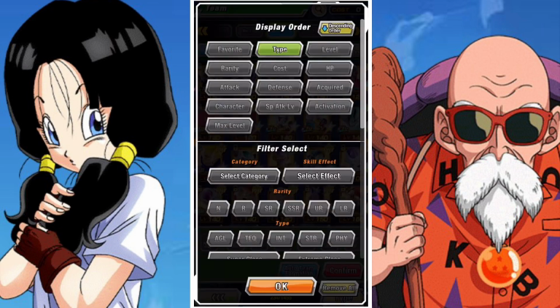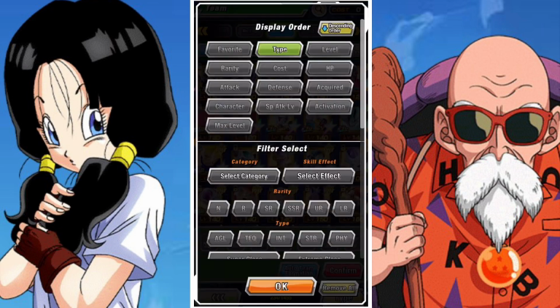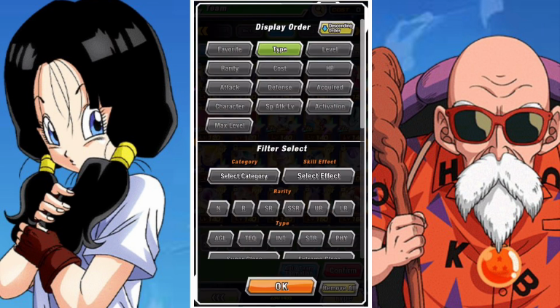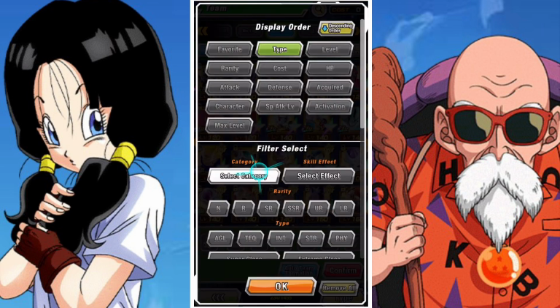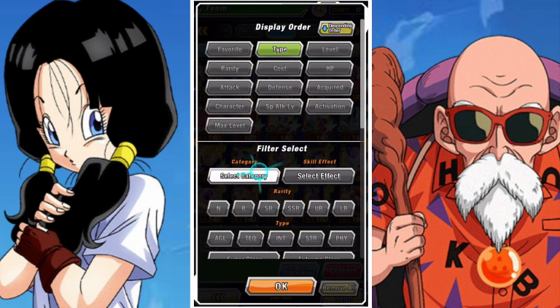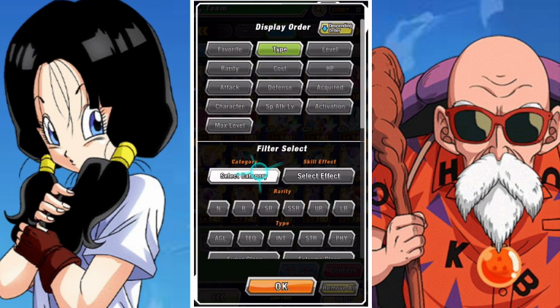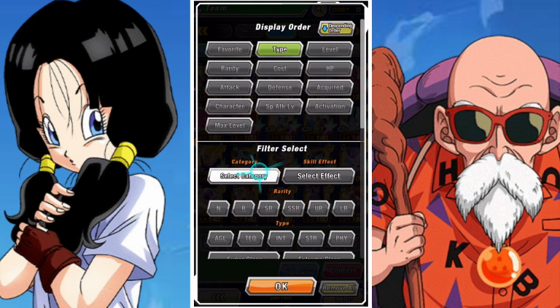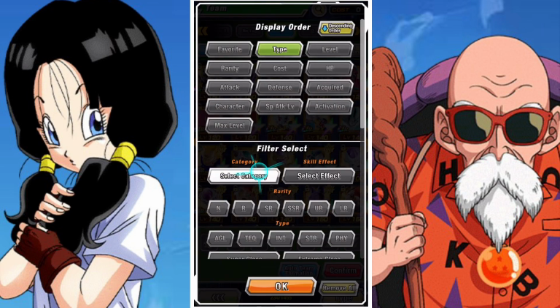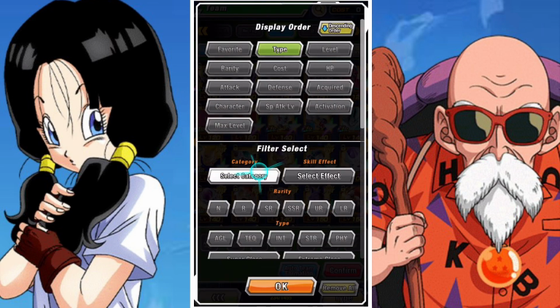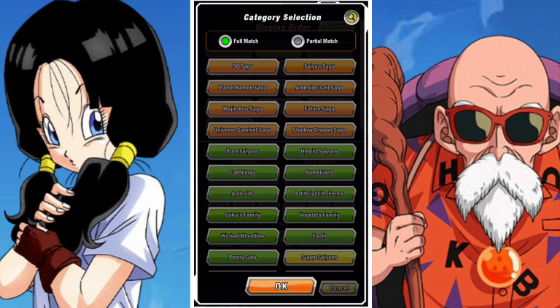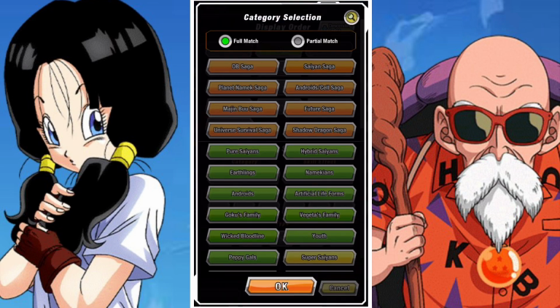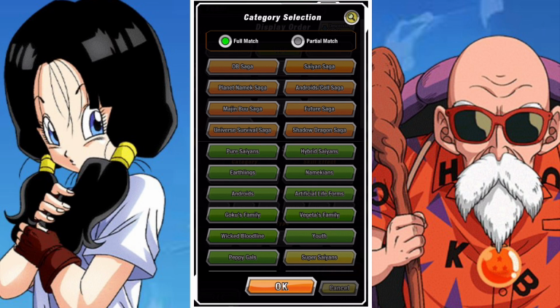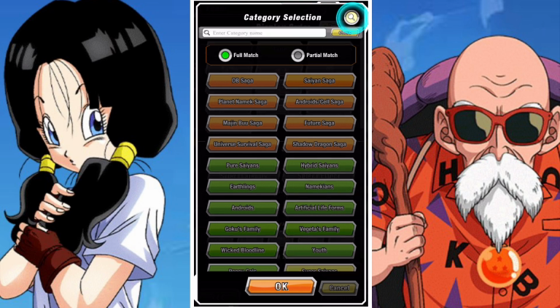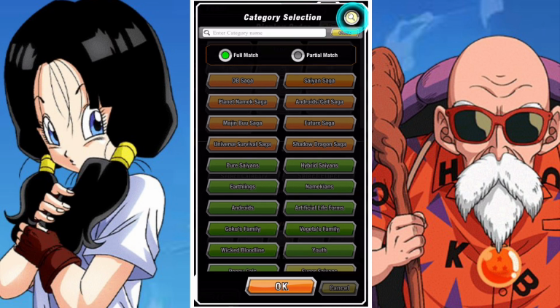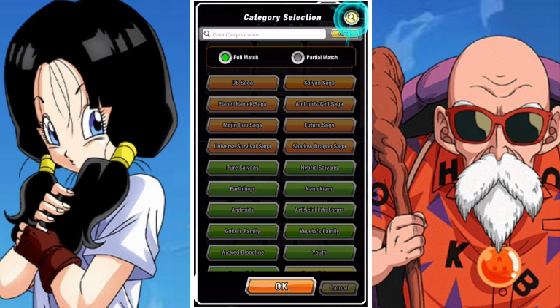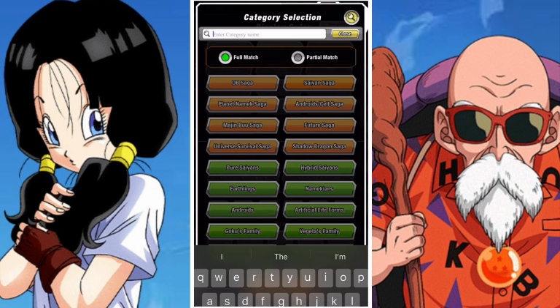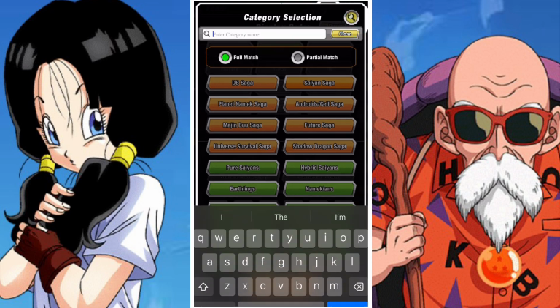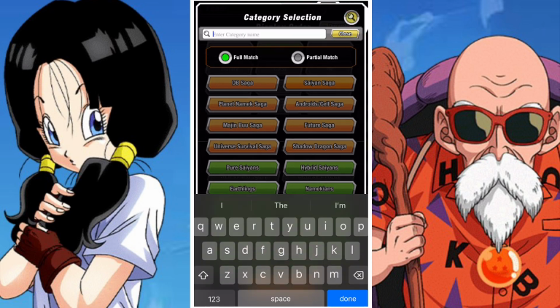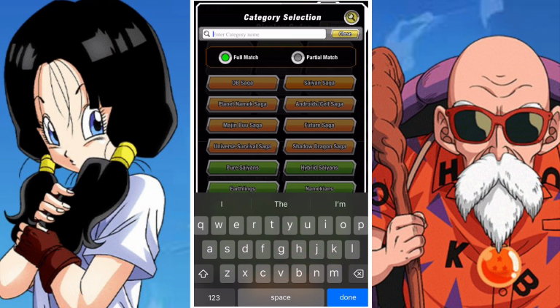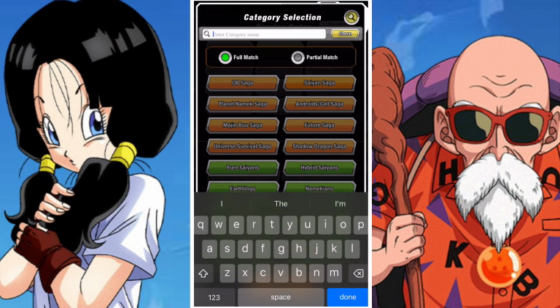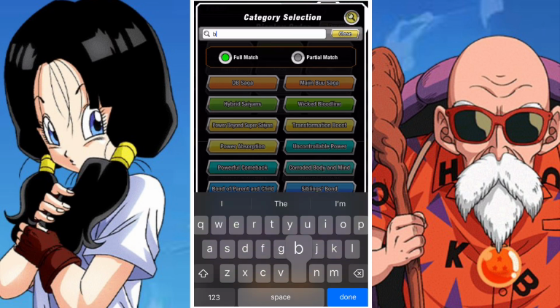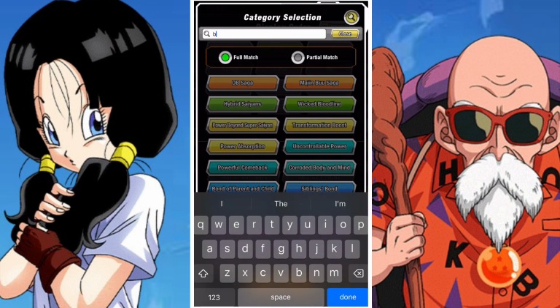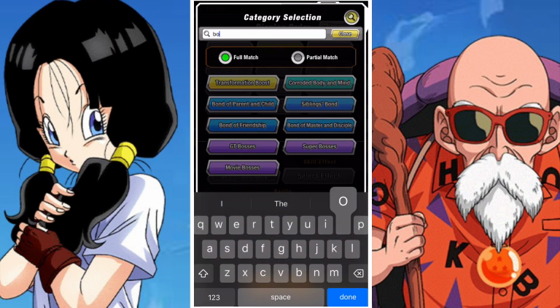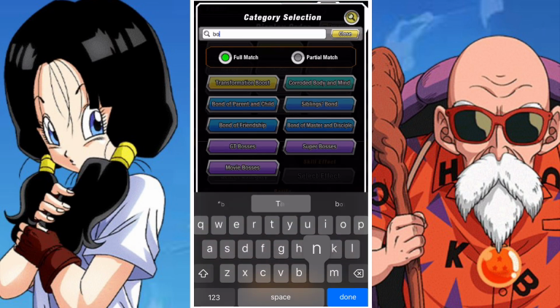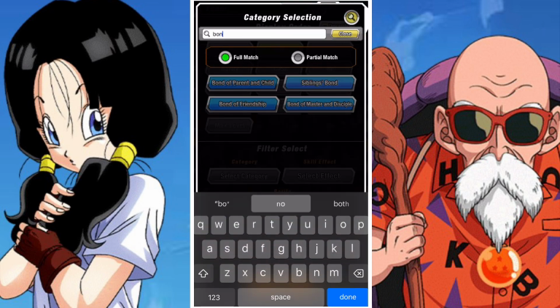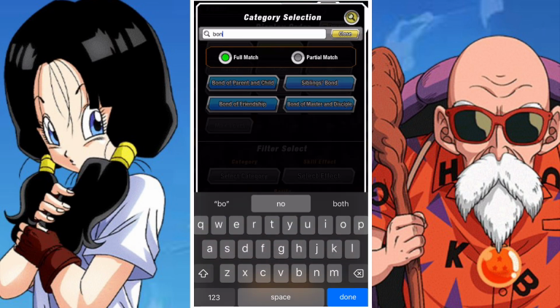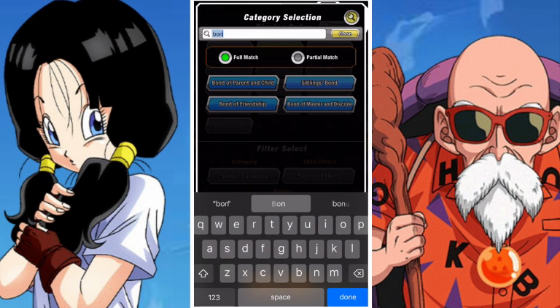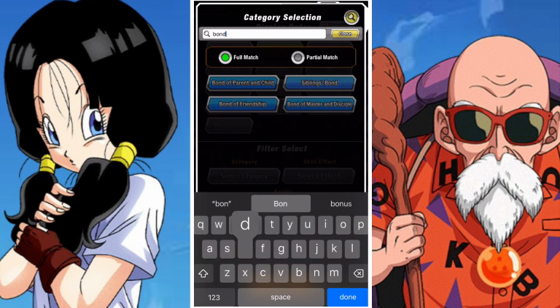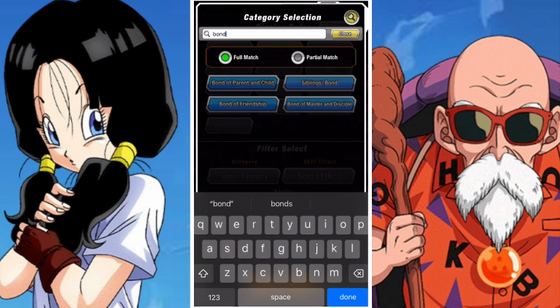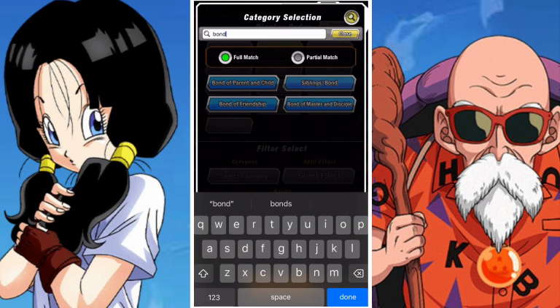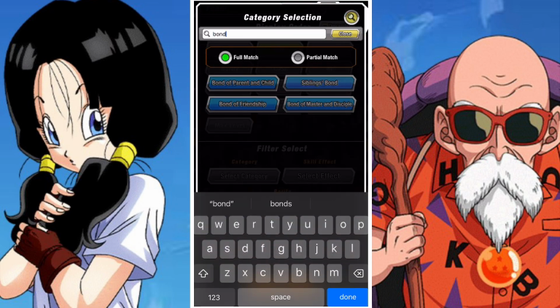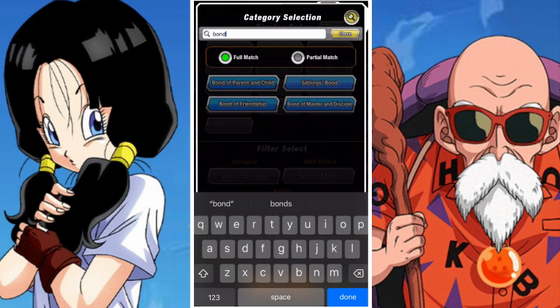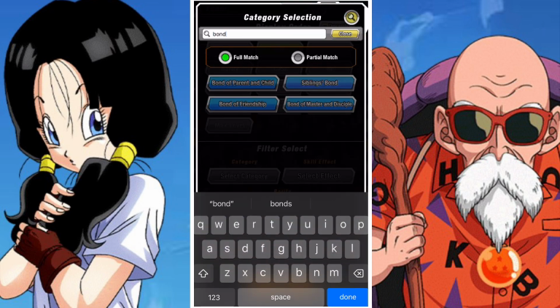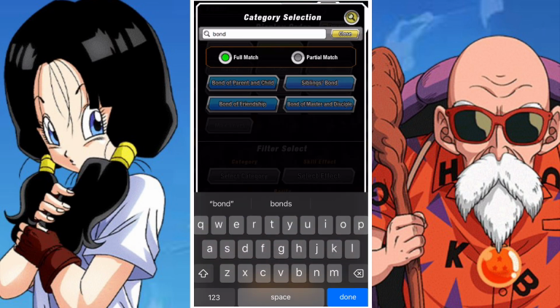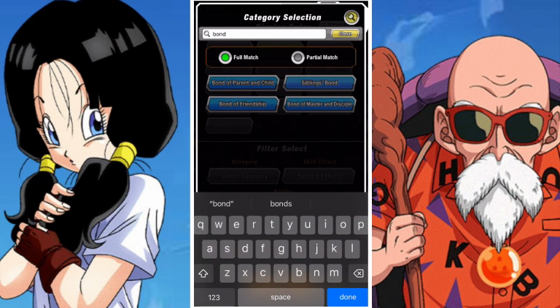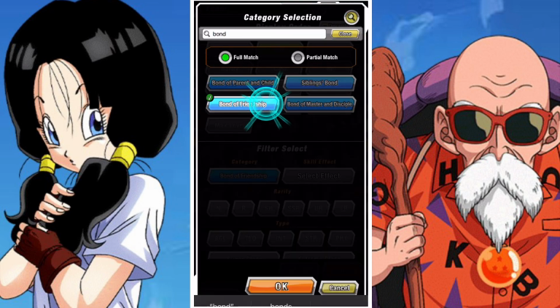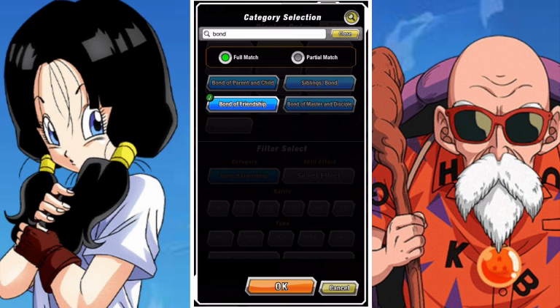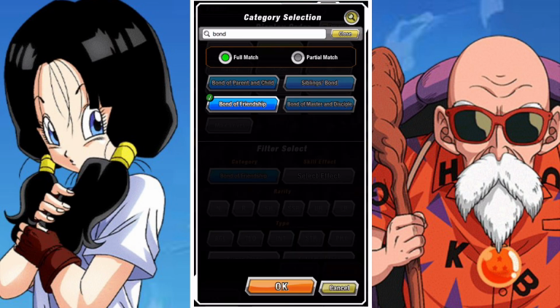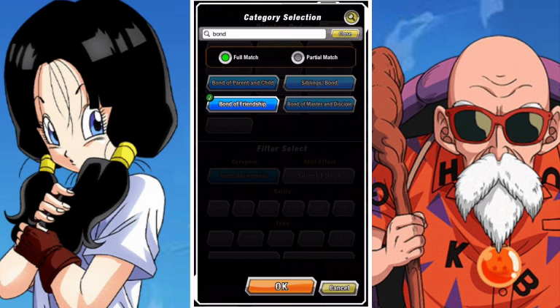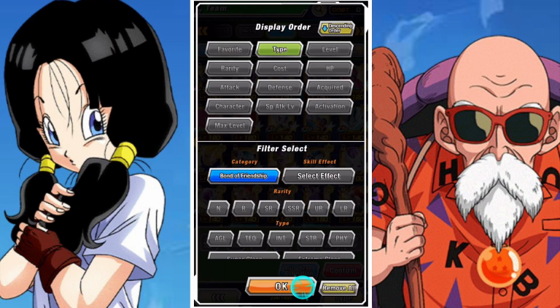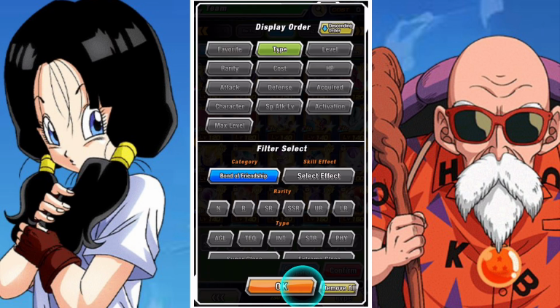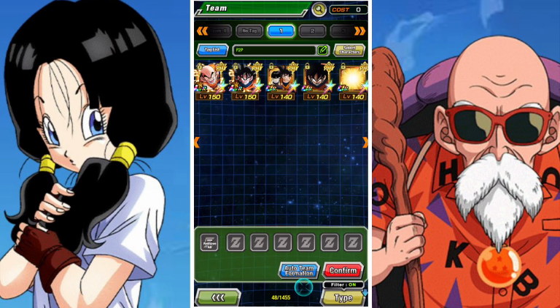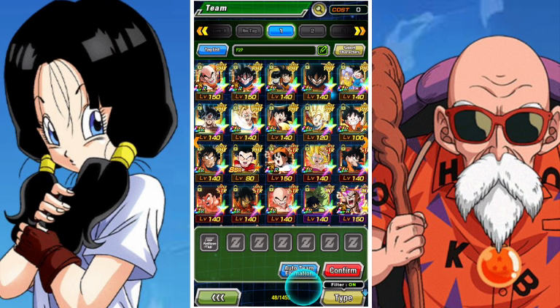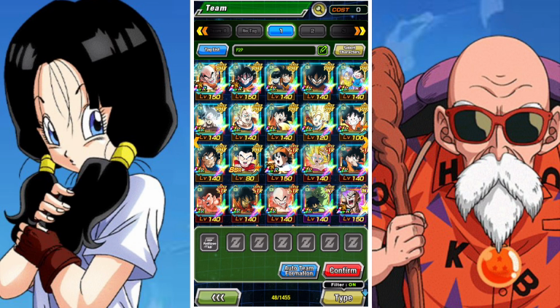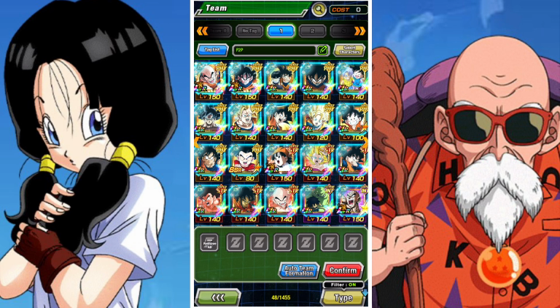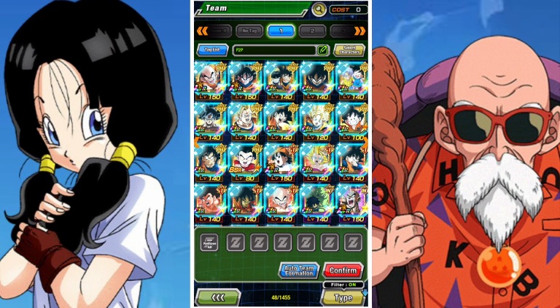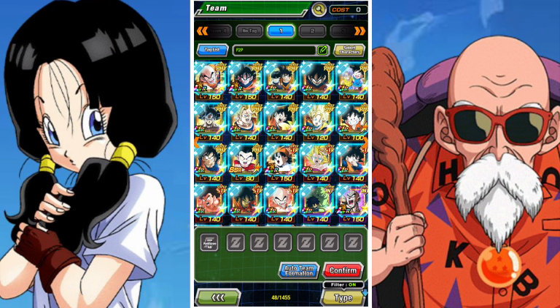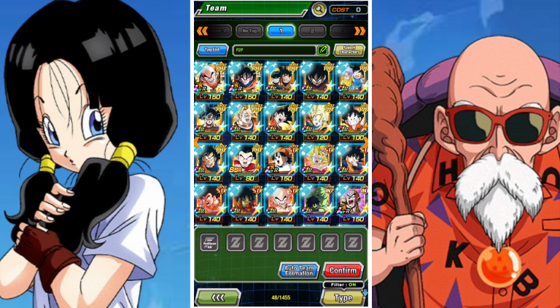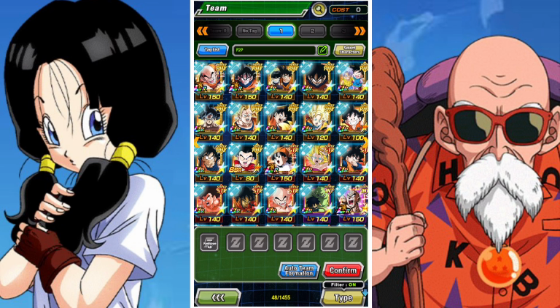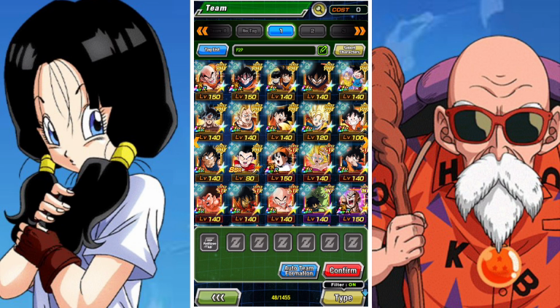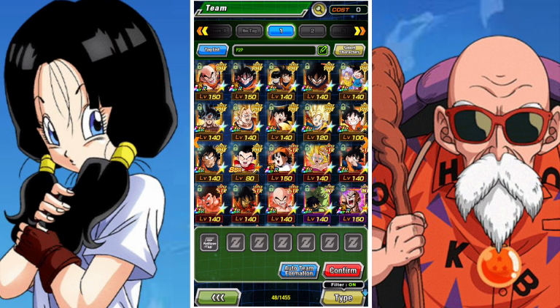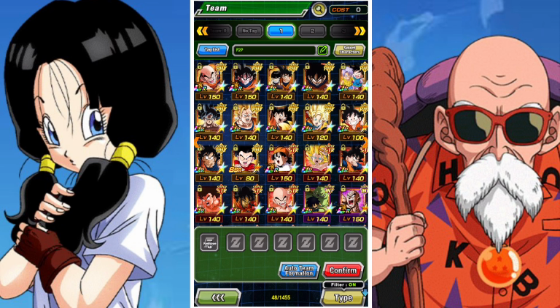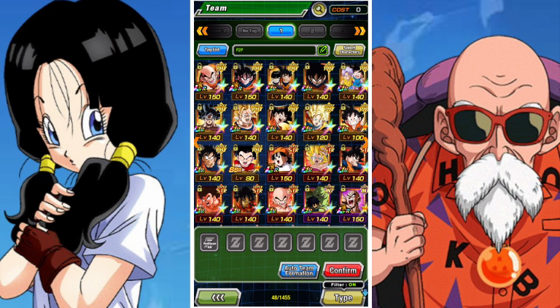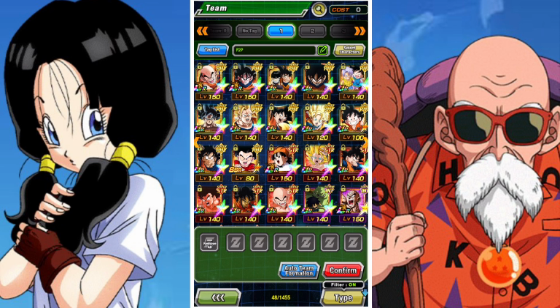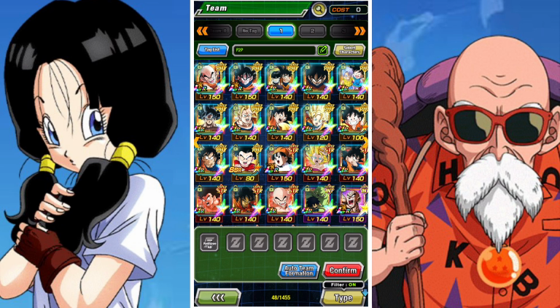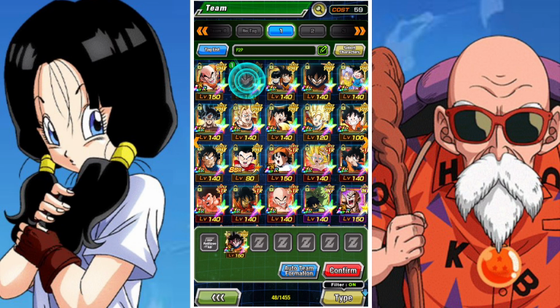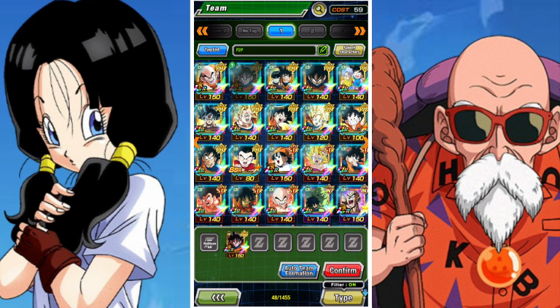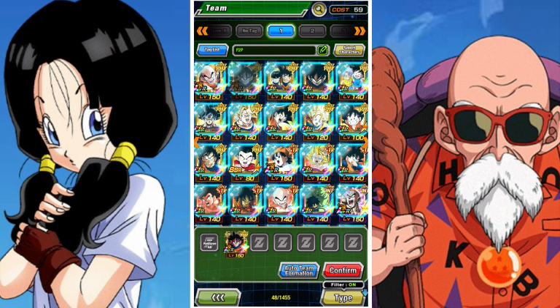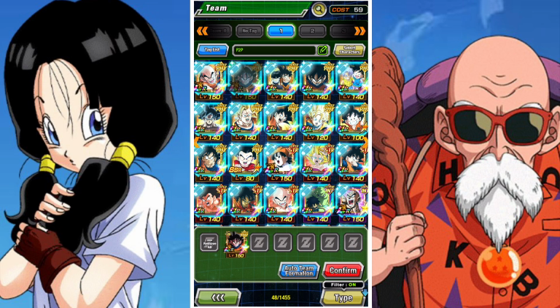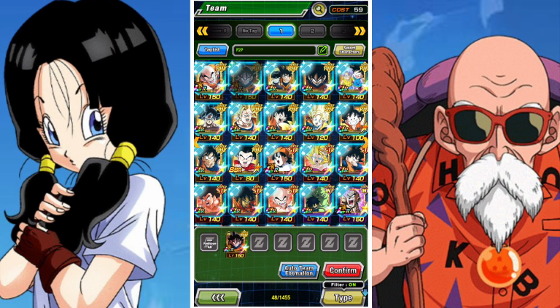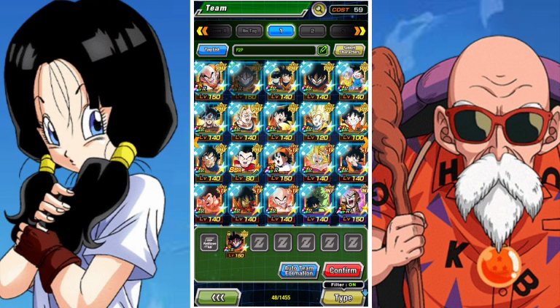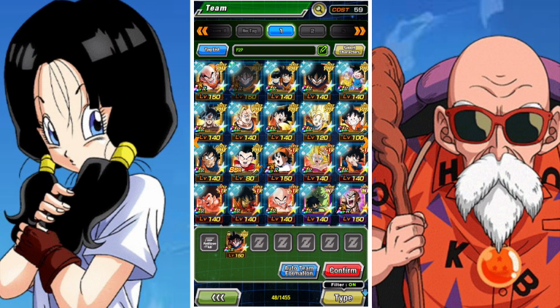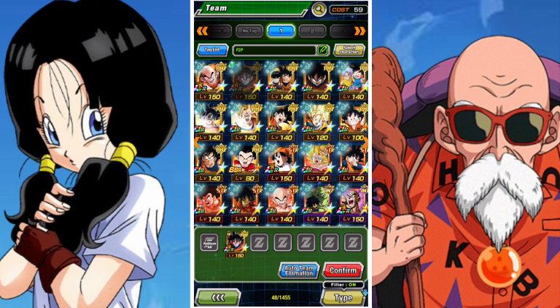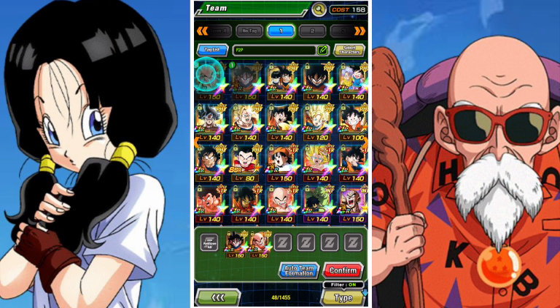A little bit of stones, a little bit of rewards, and the event is very straightforward. Goten drops from stage one and there are medals dropped from stage two.